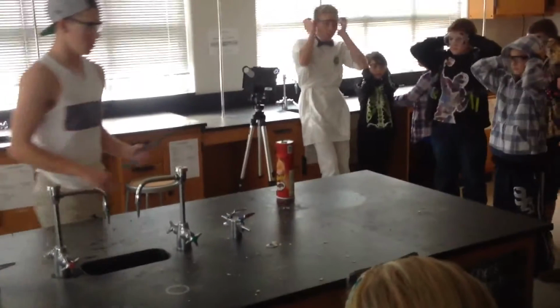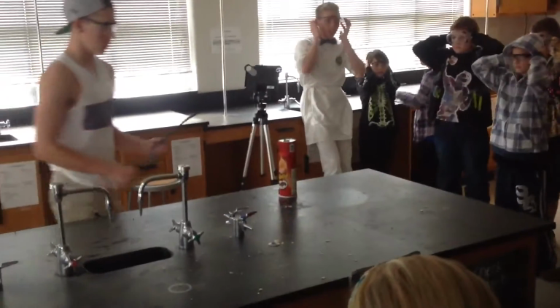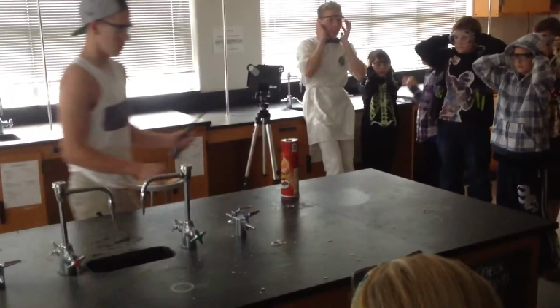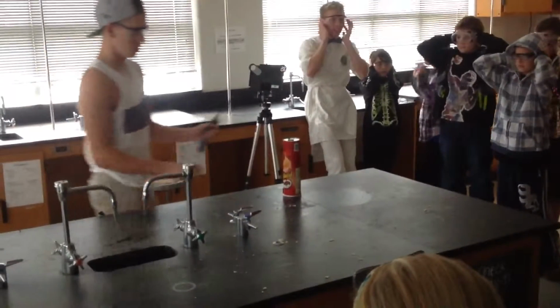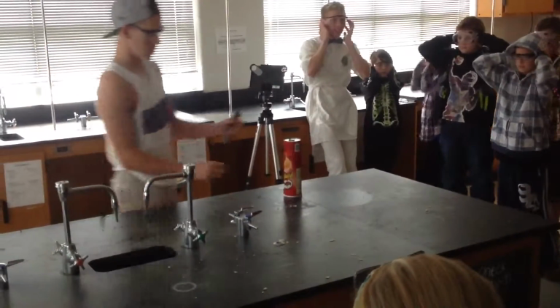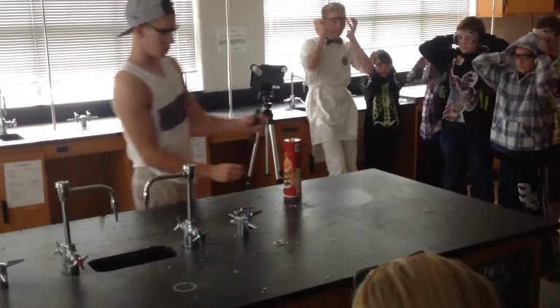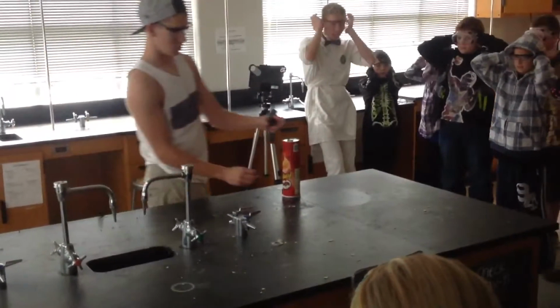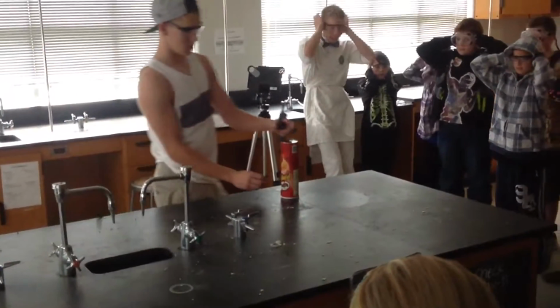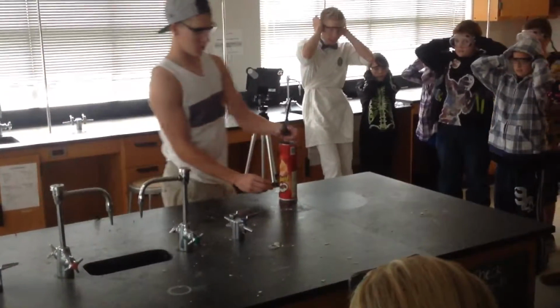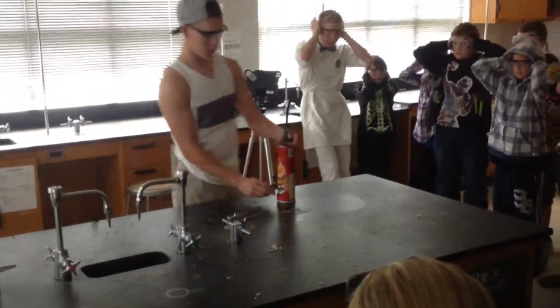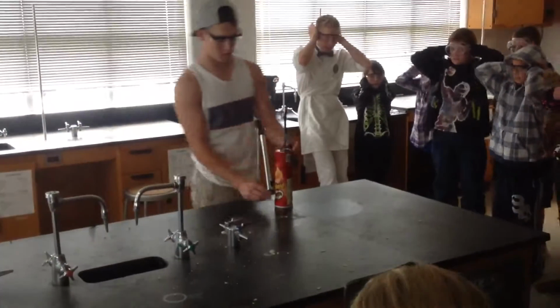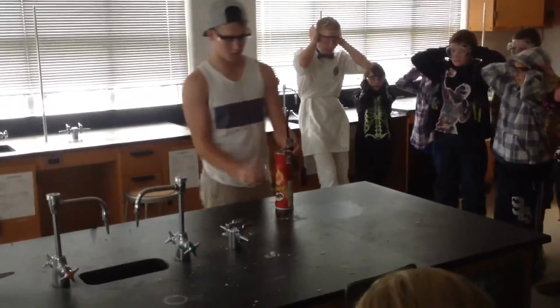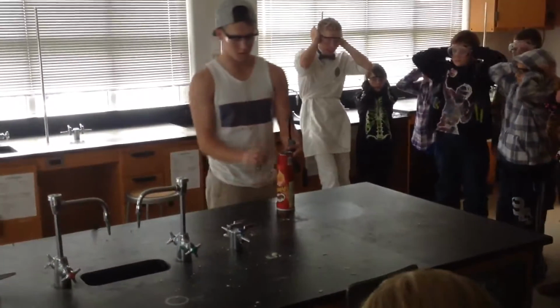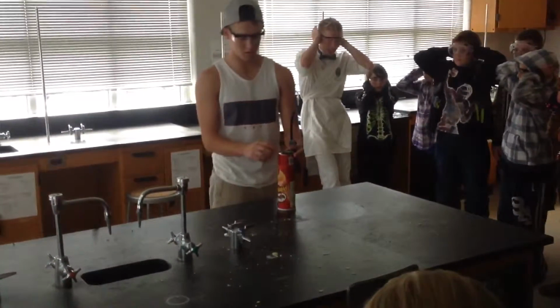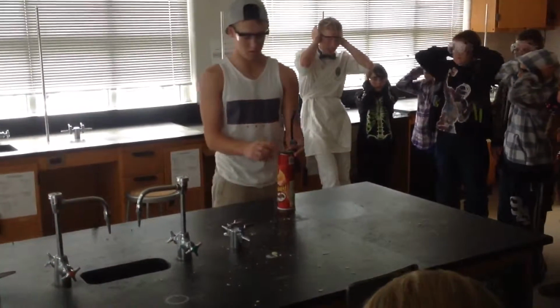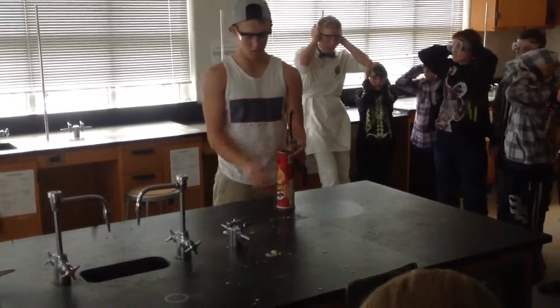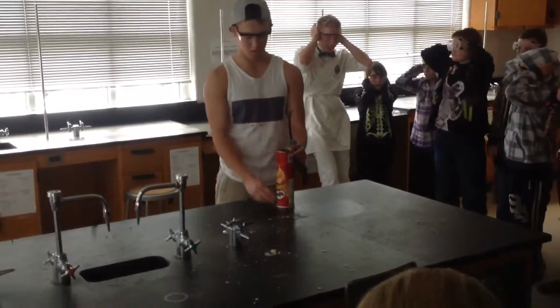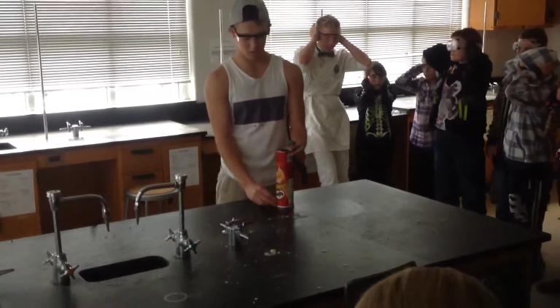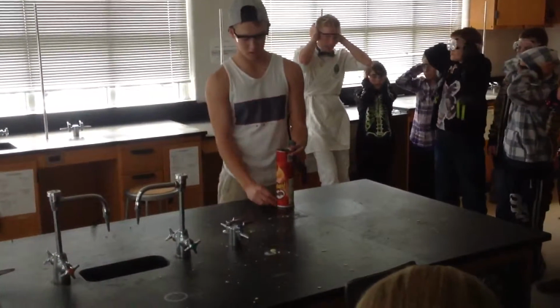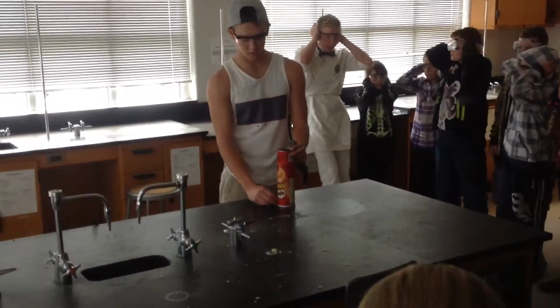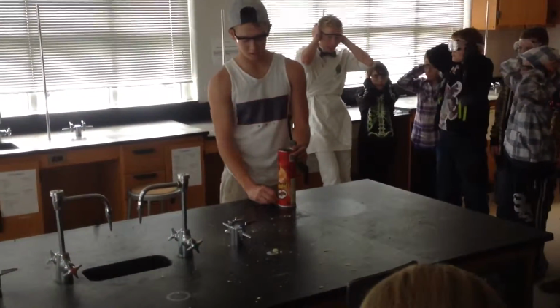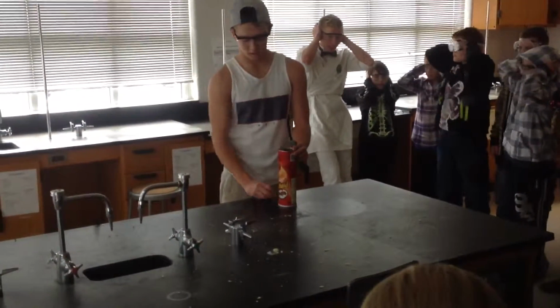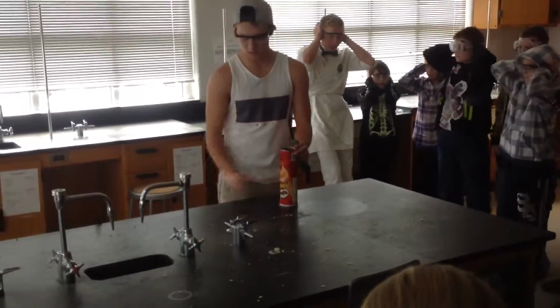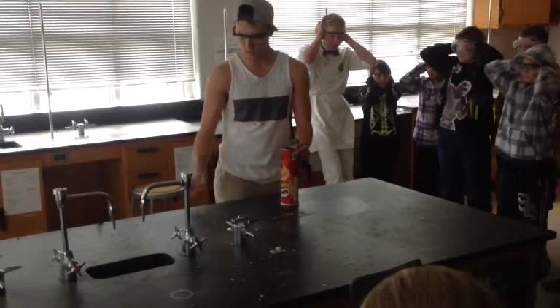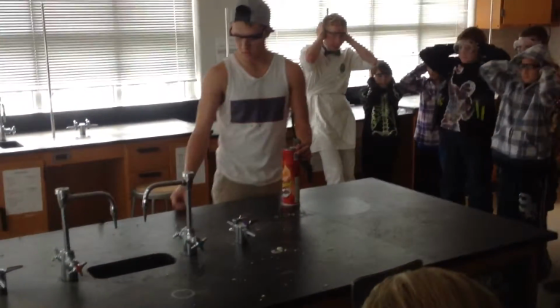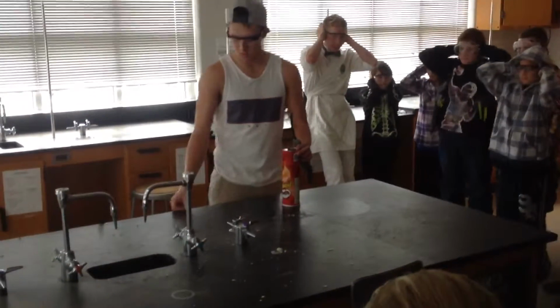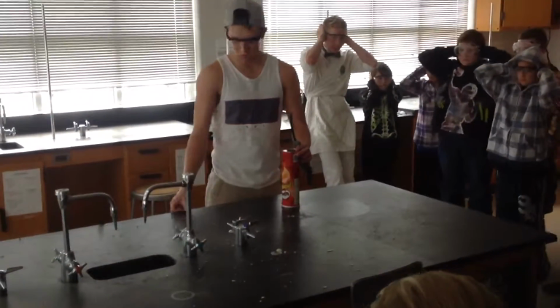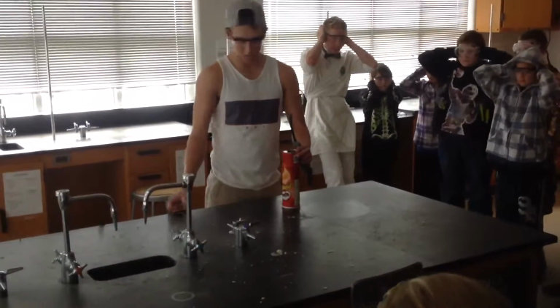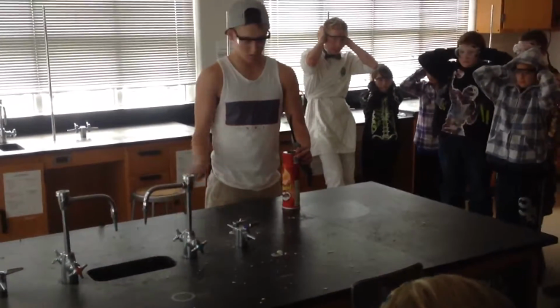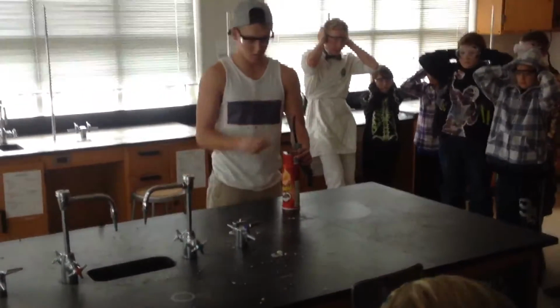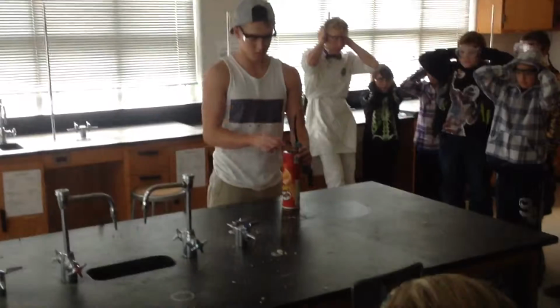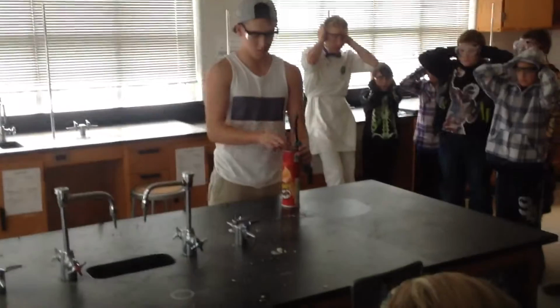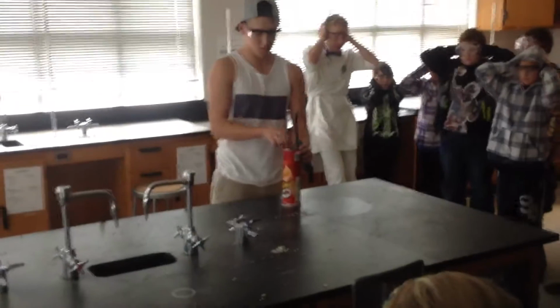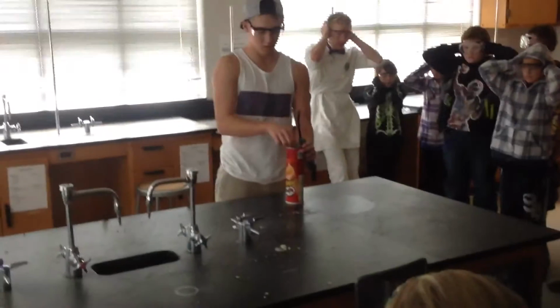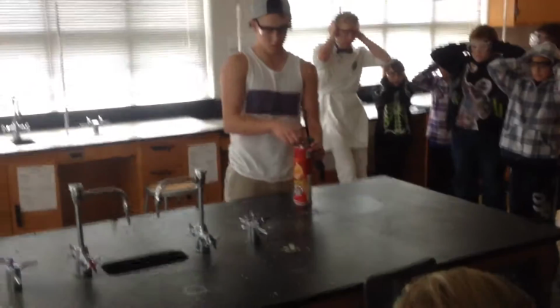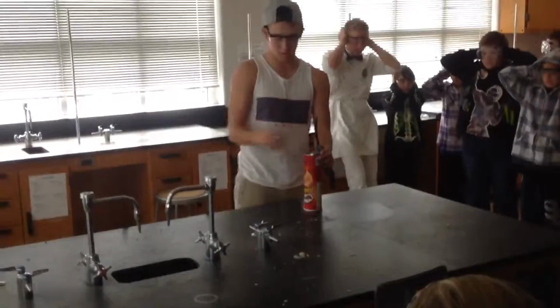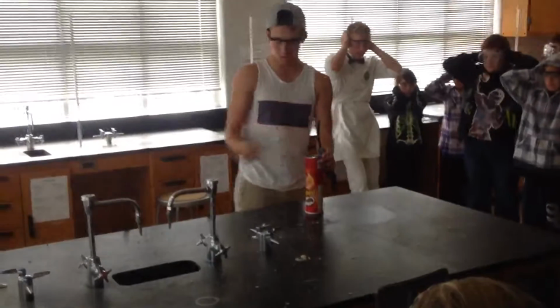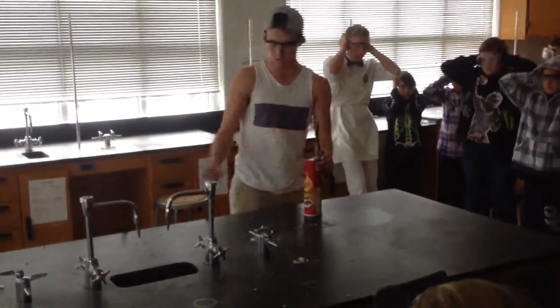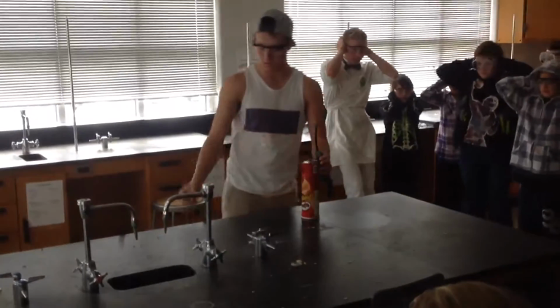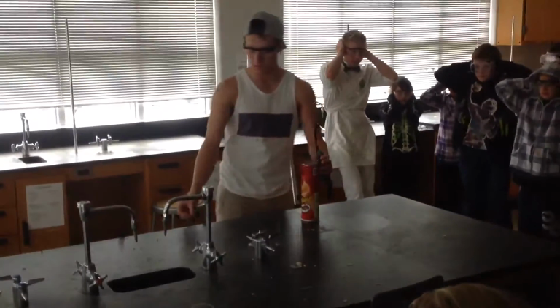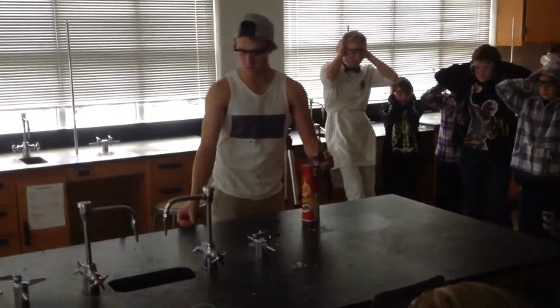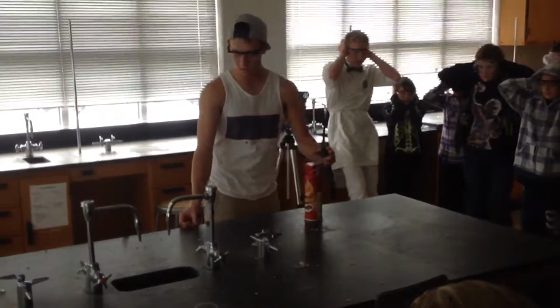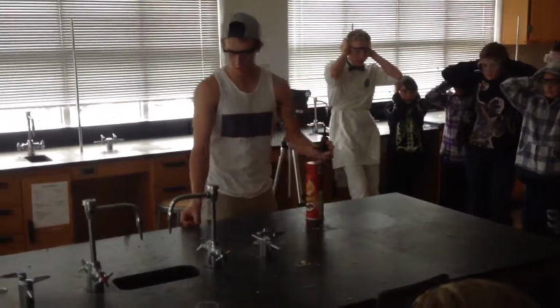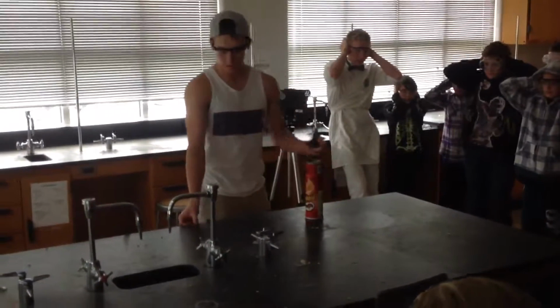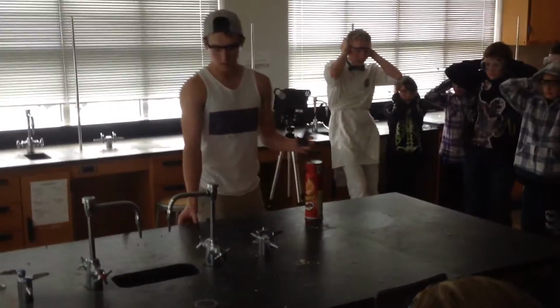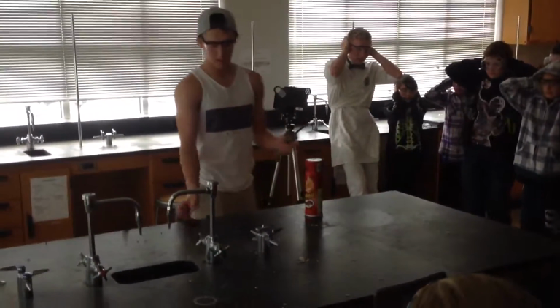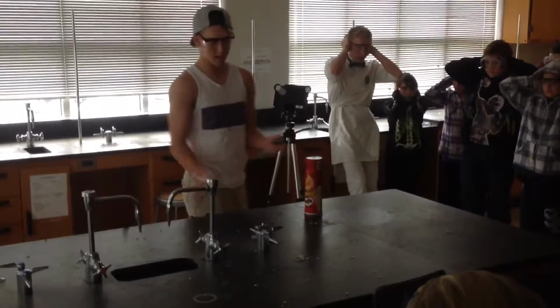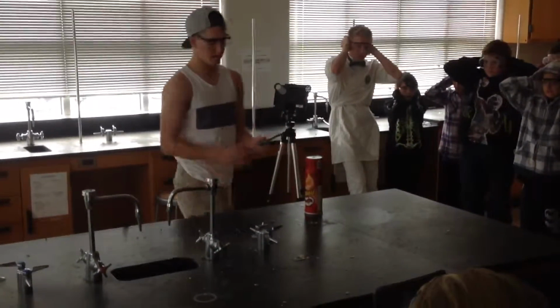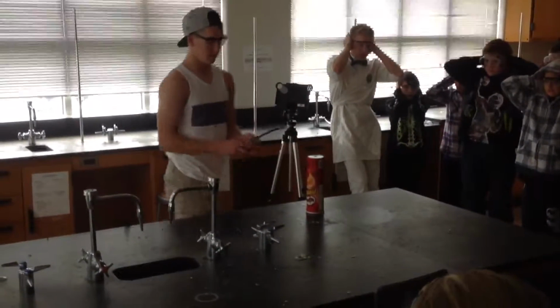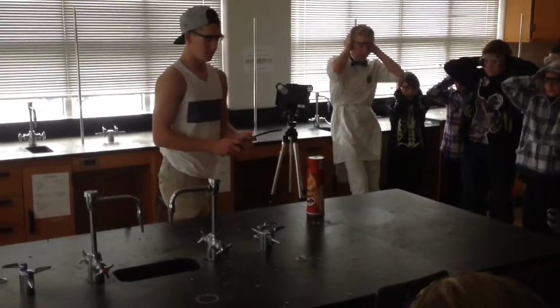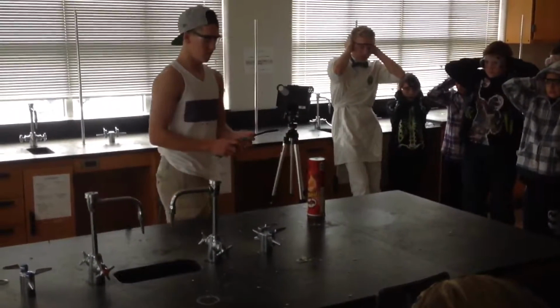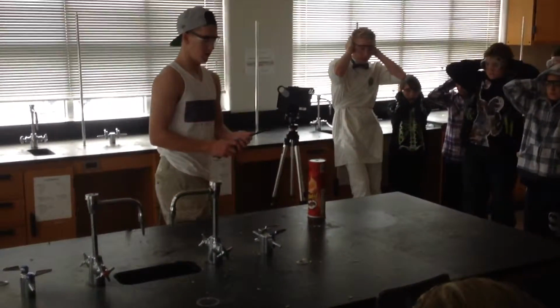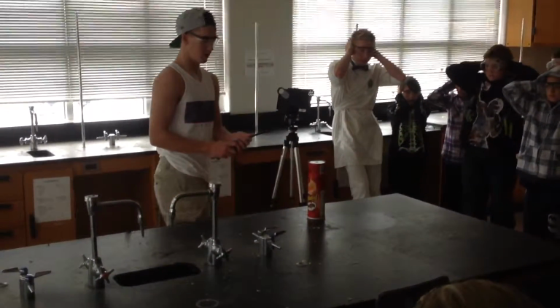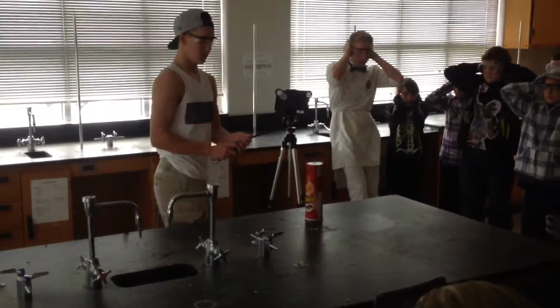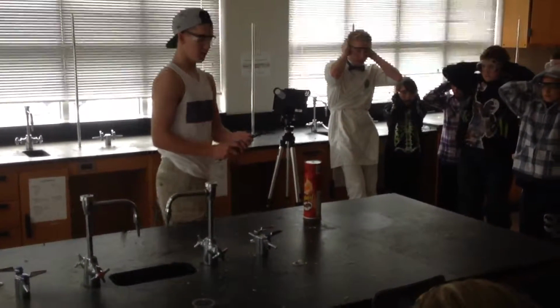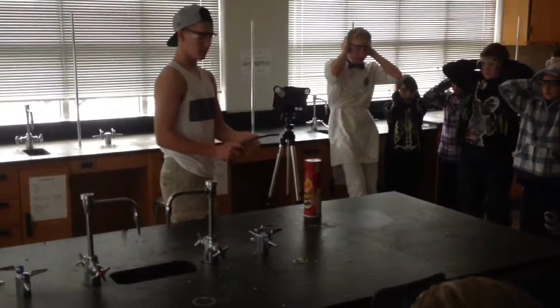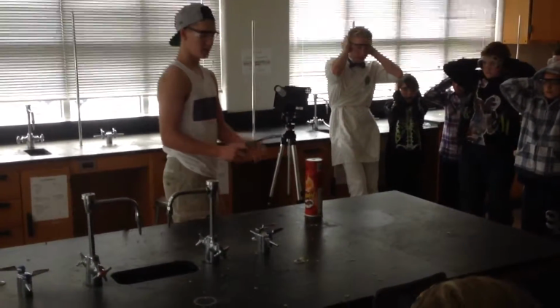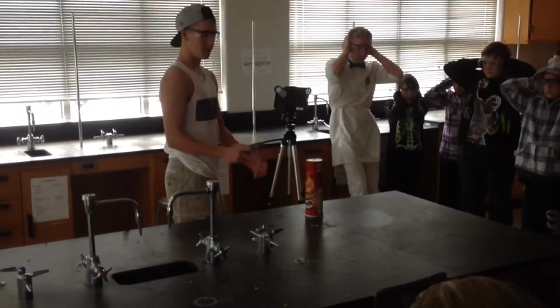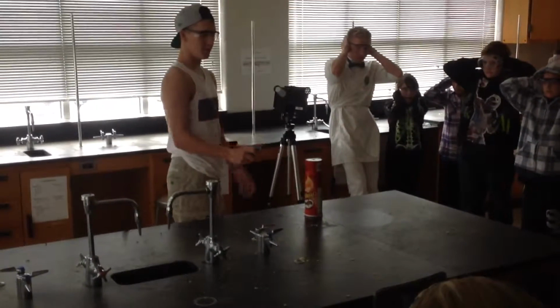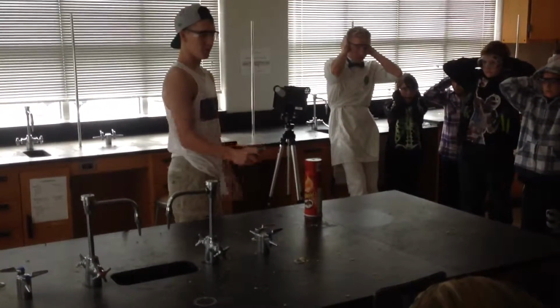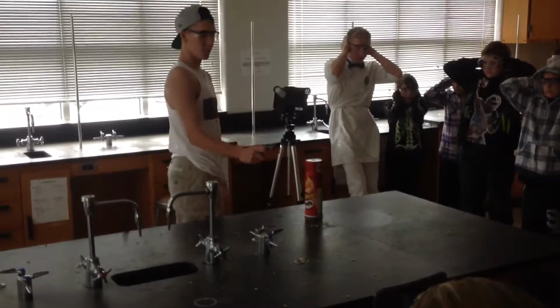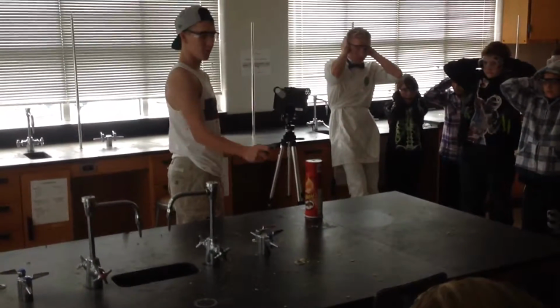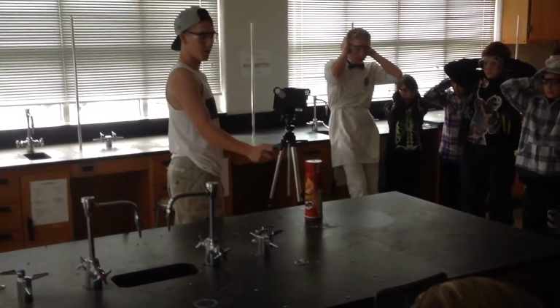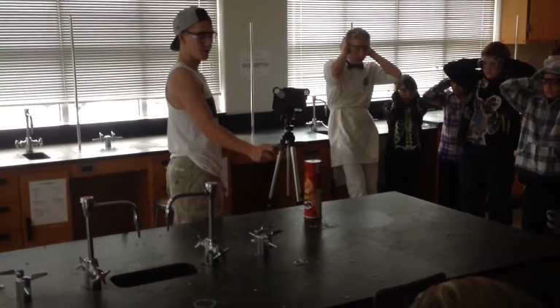Don't poke this. Don't poke your brain out. Okay. Three, two, one.